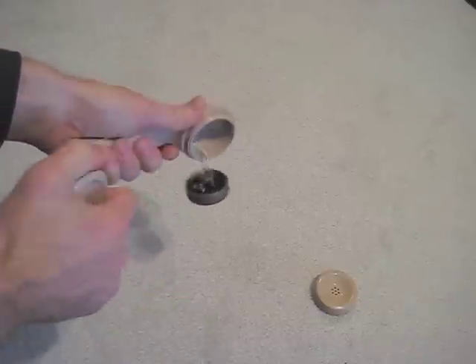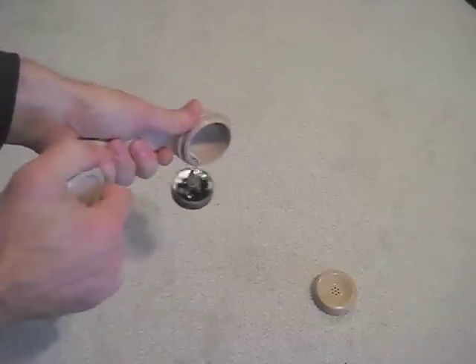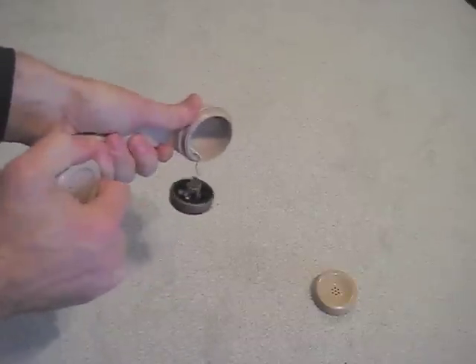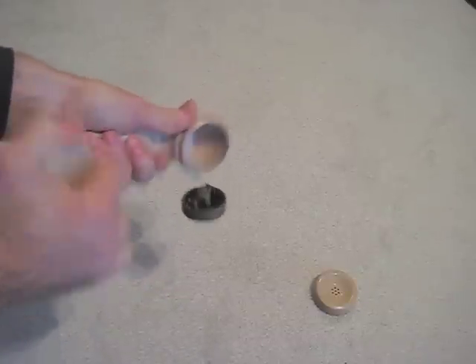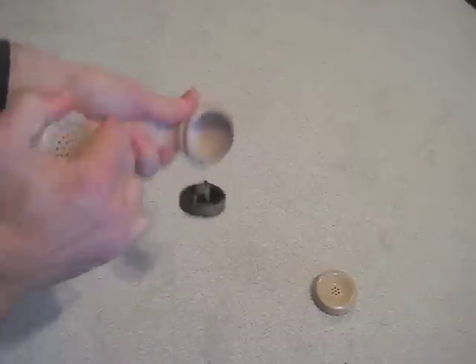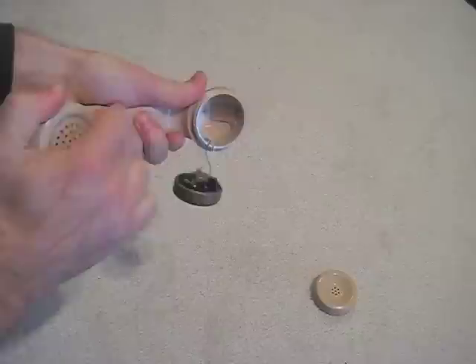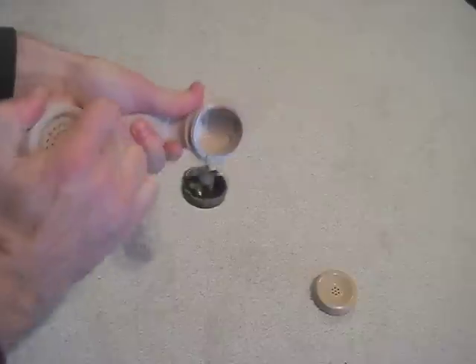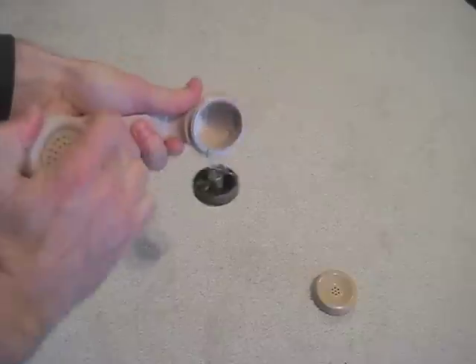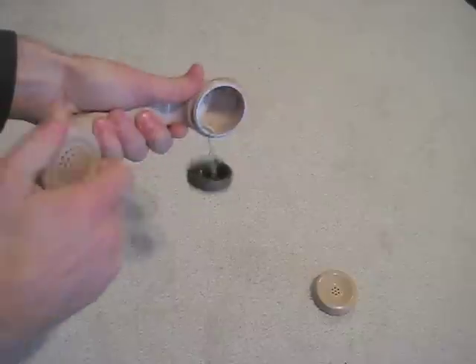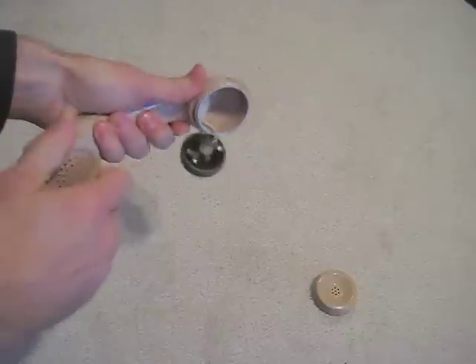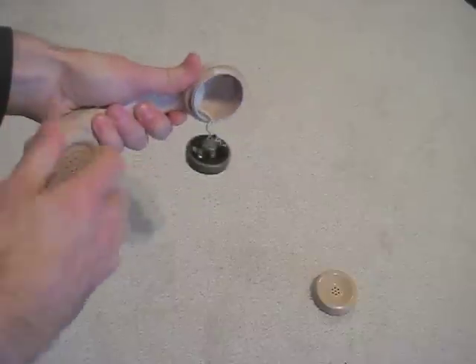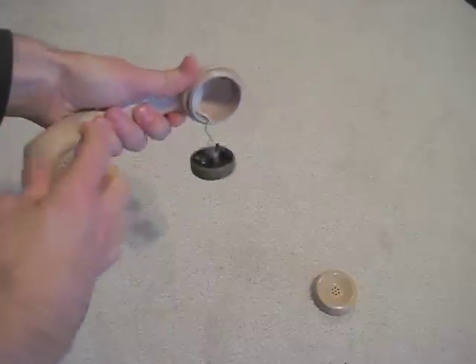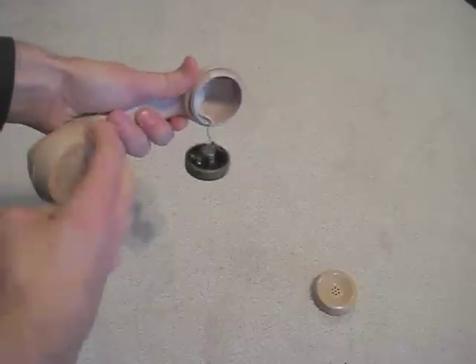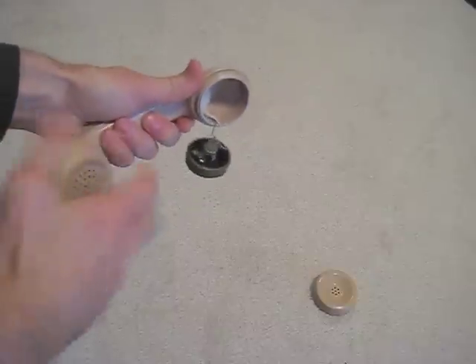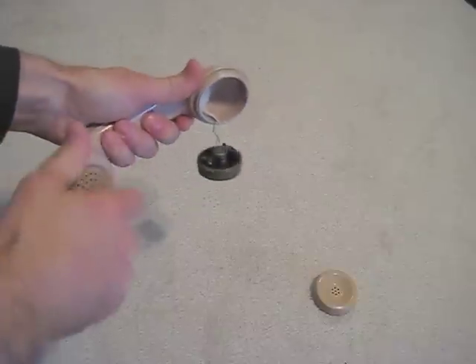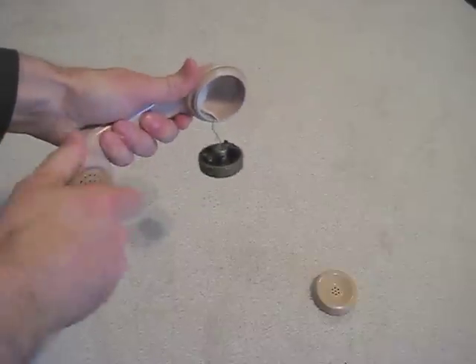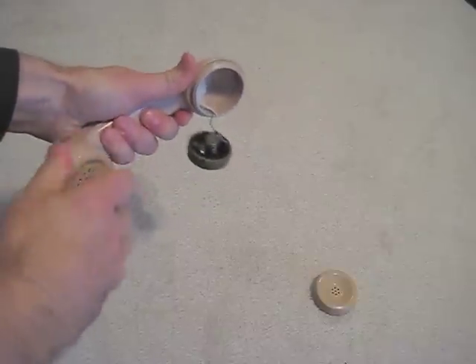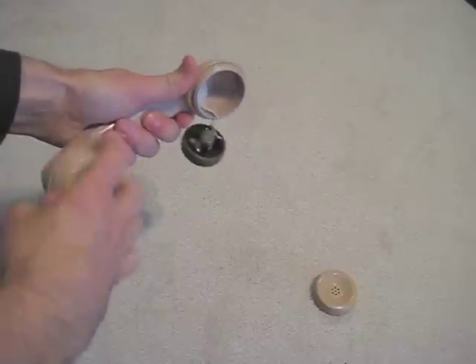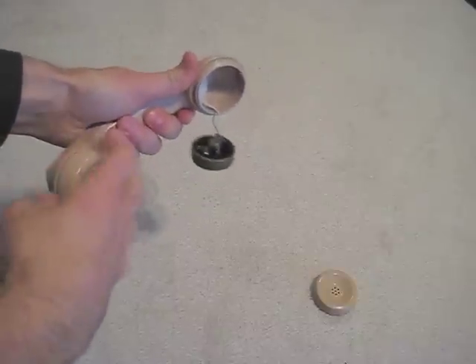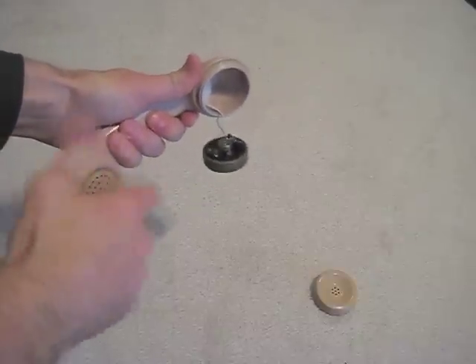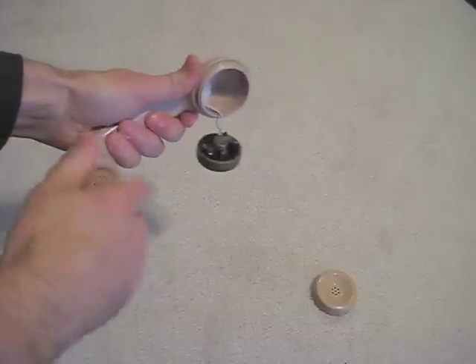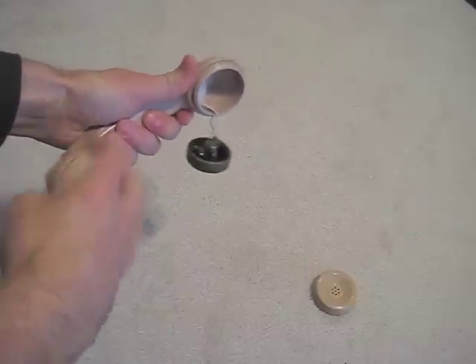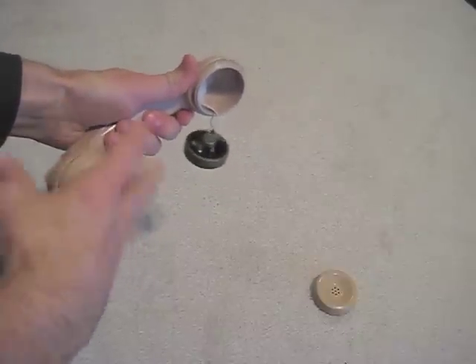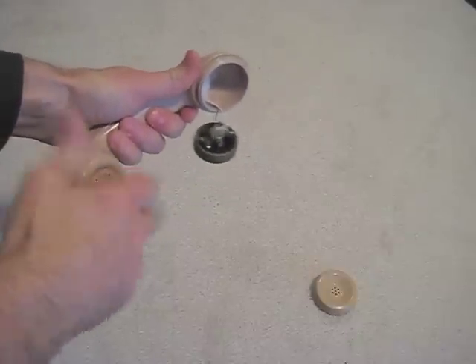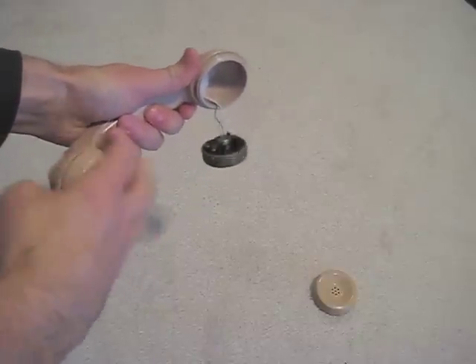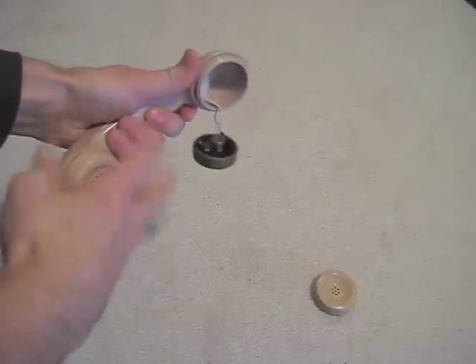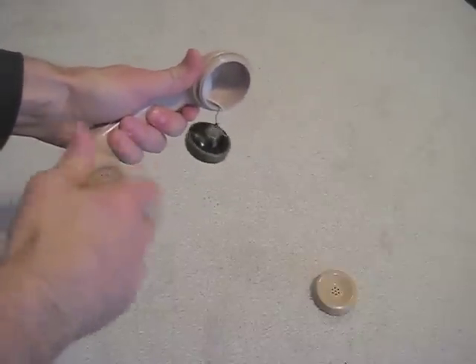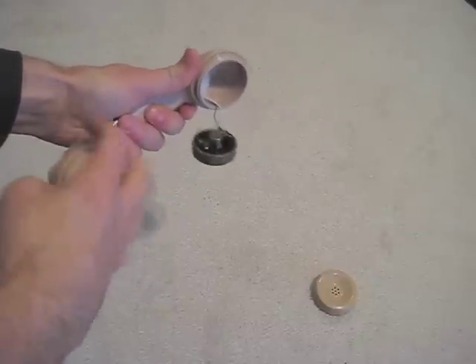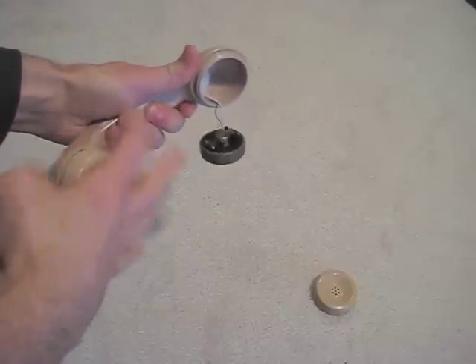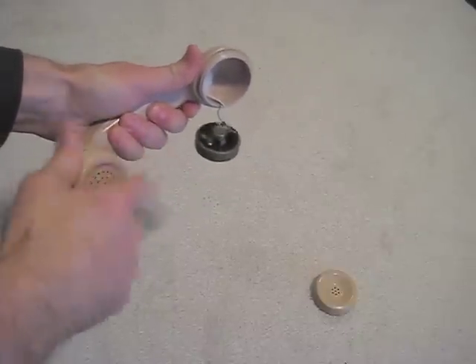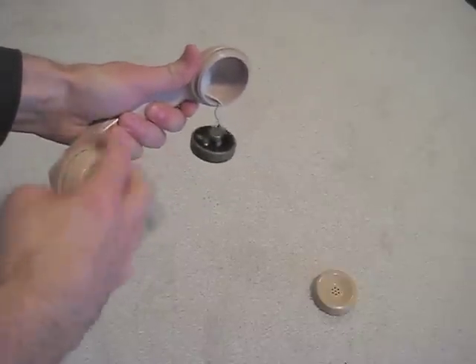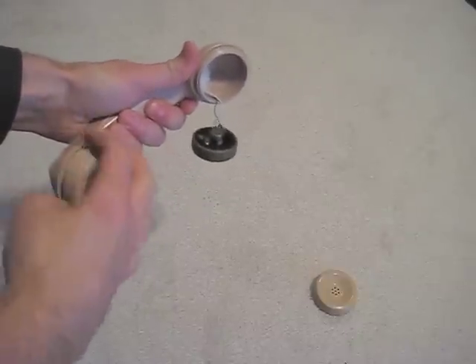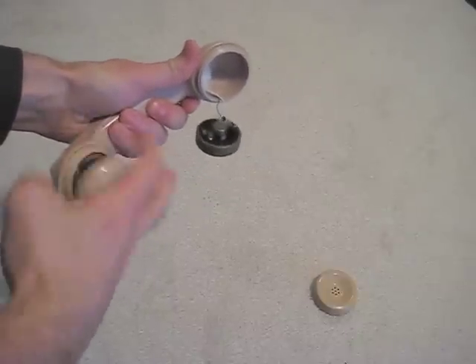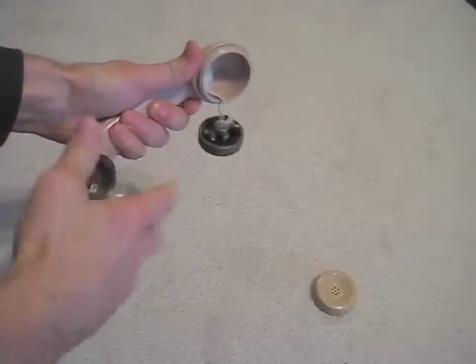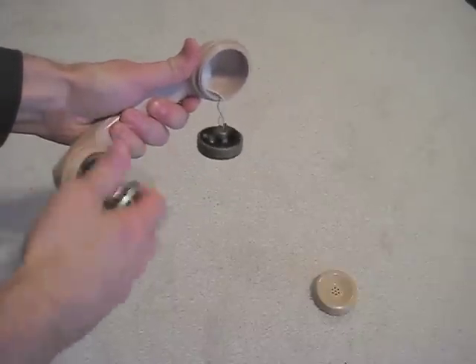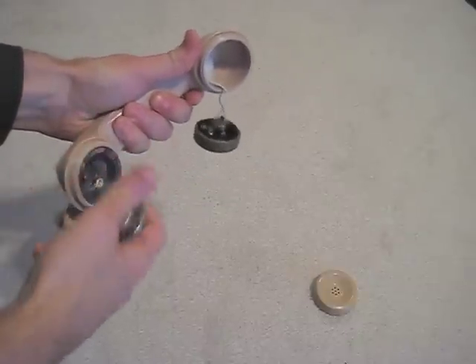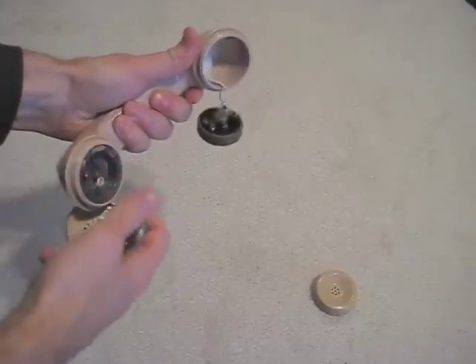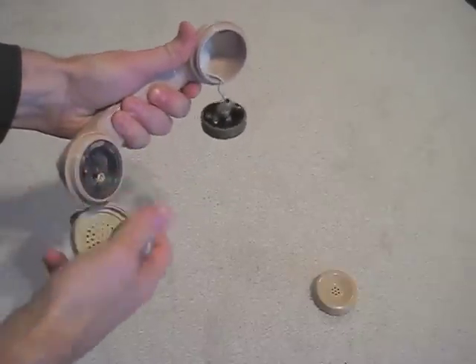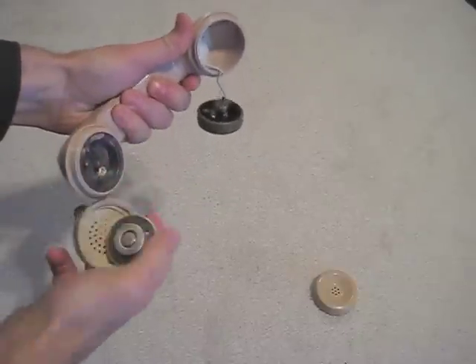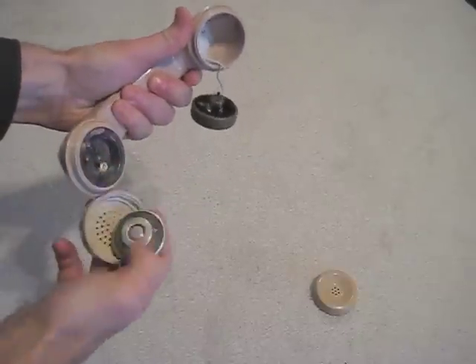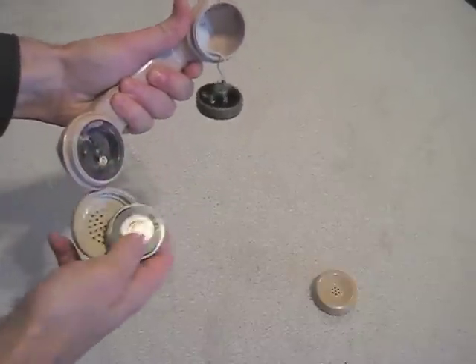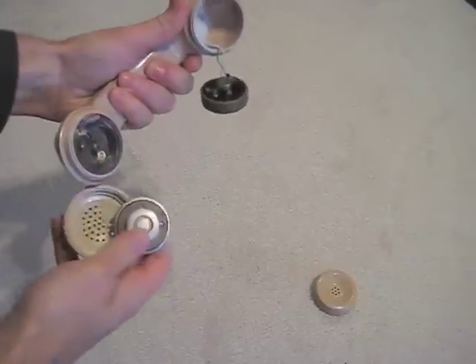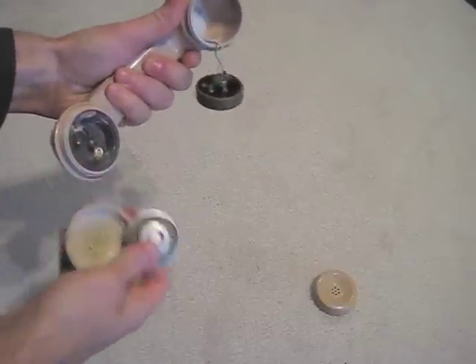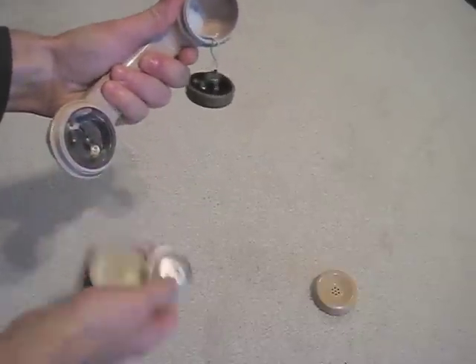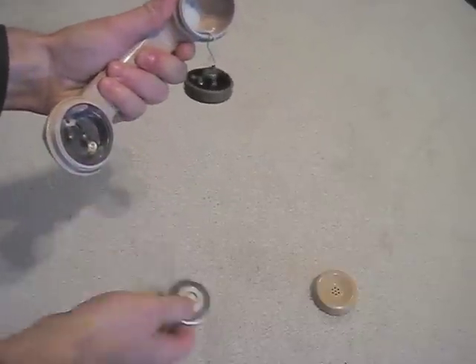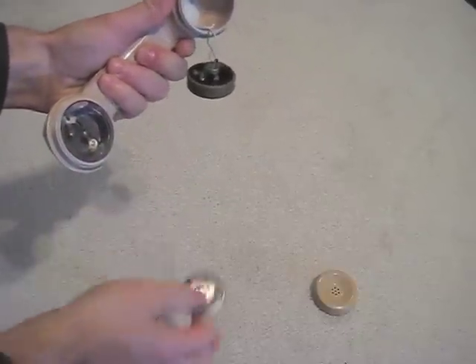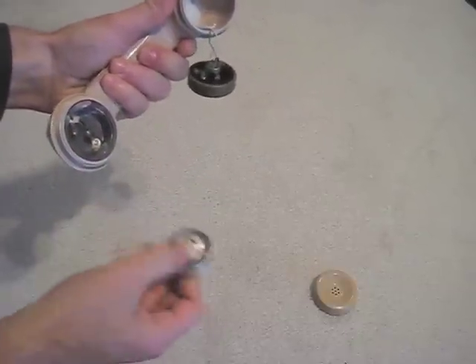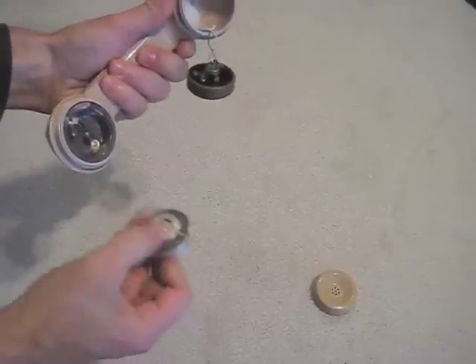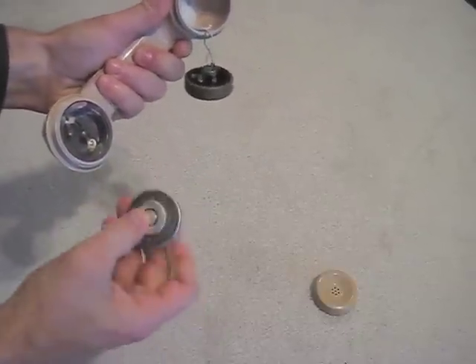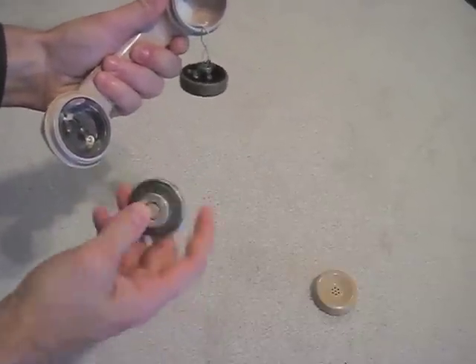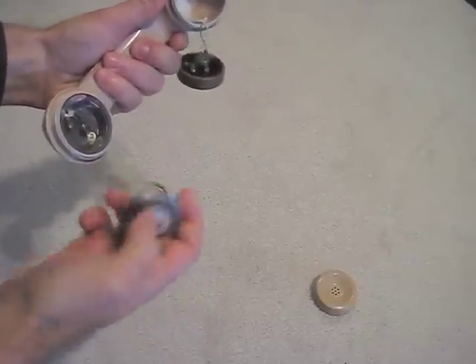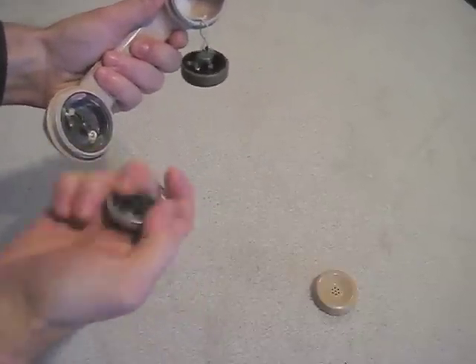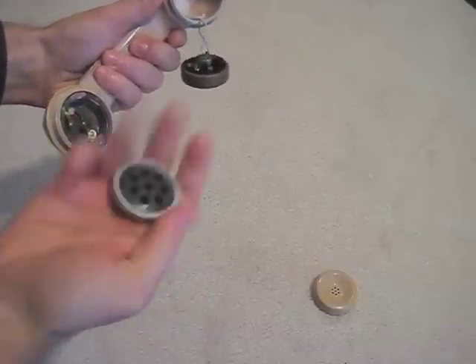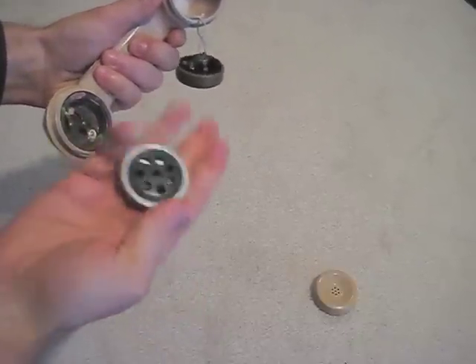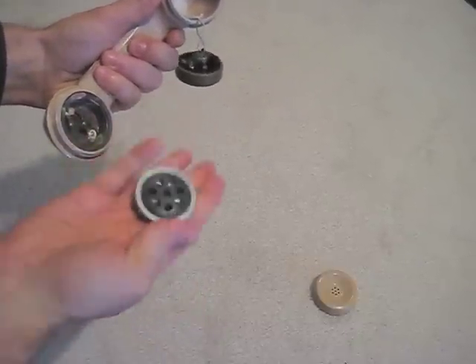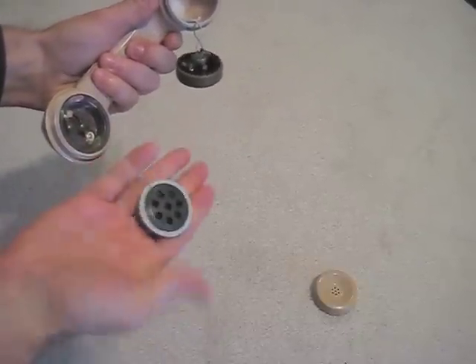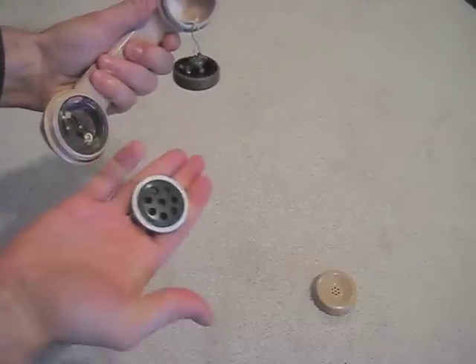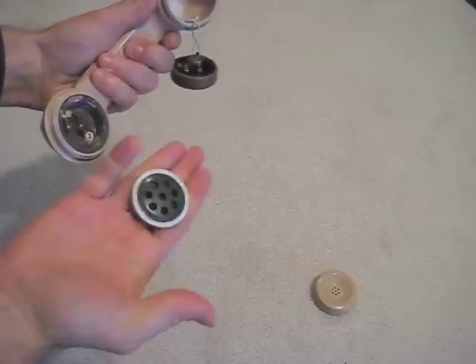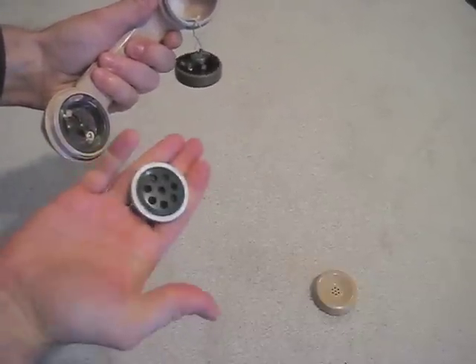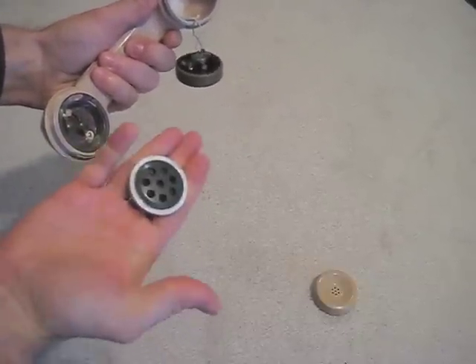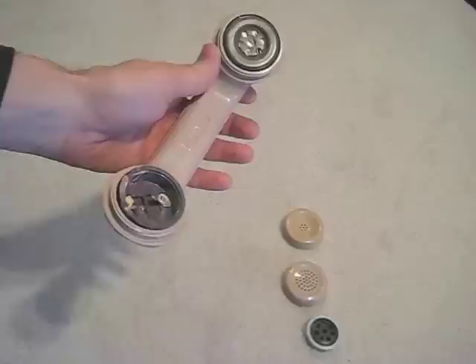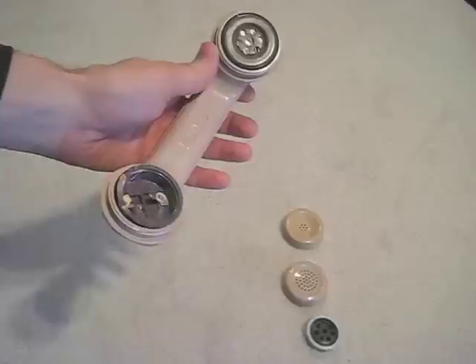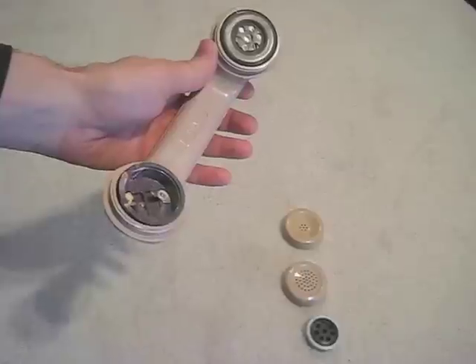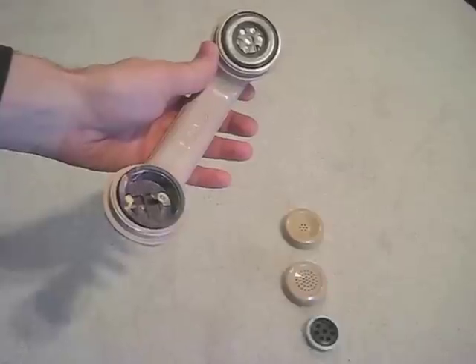We remove the mouthpiece and discover a small carbon microphone element. We will save this for a future project.